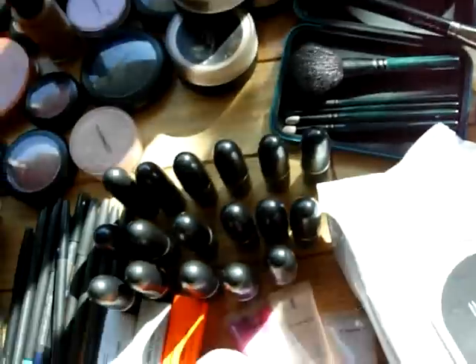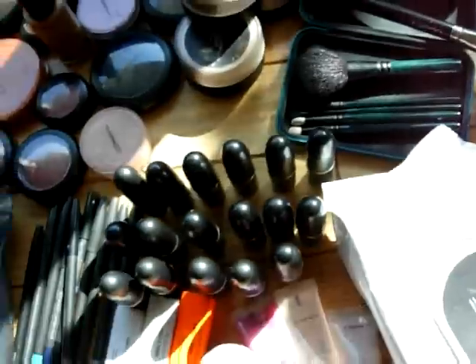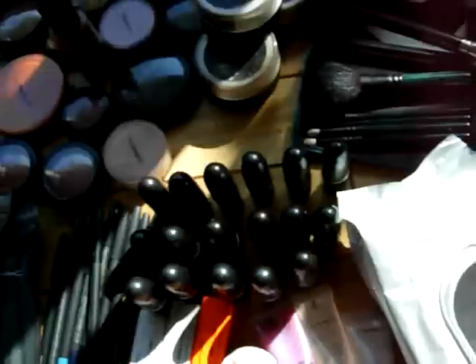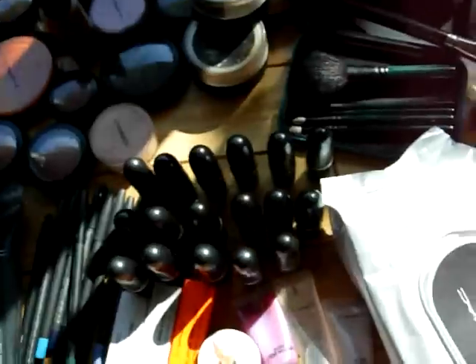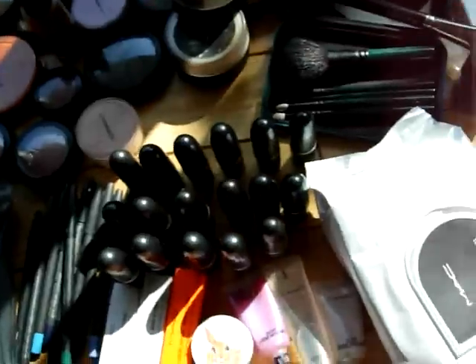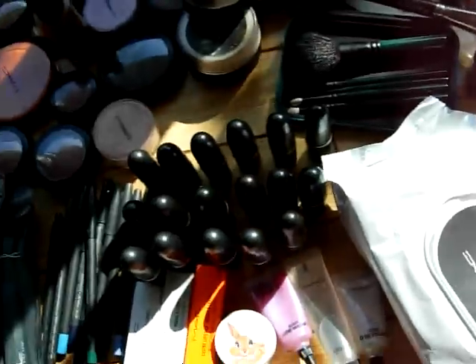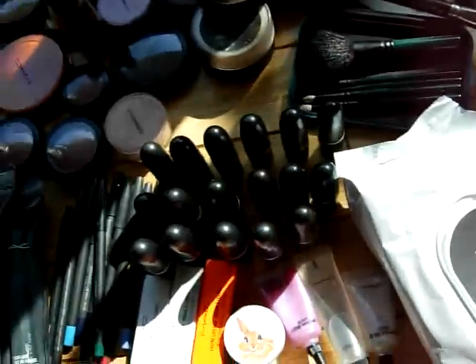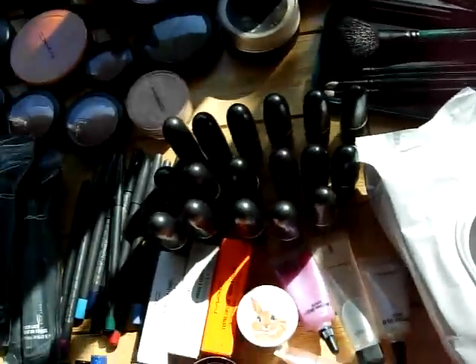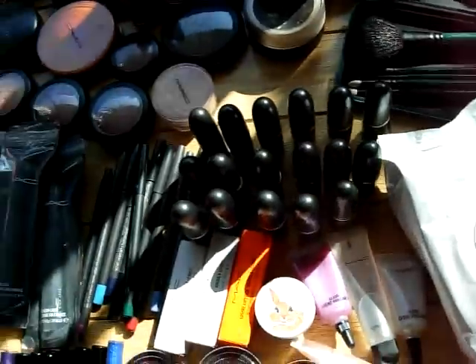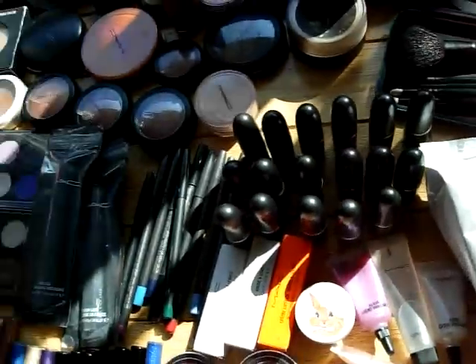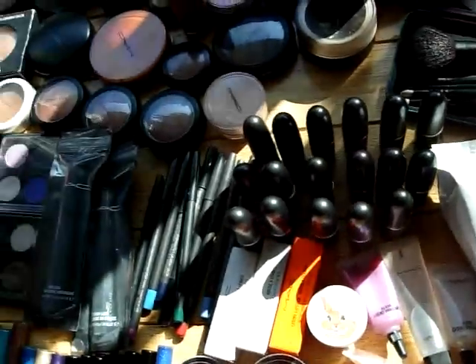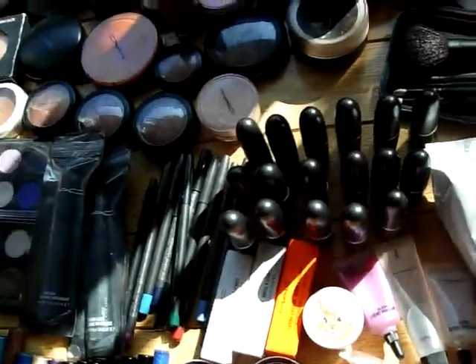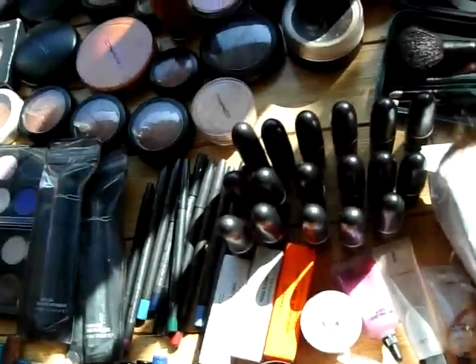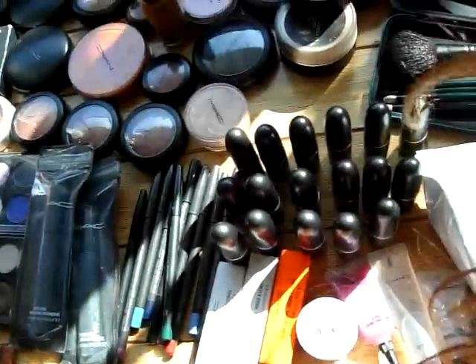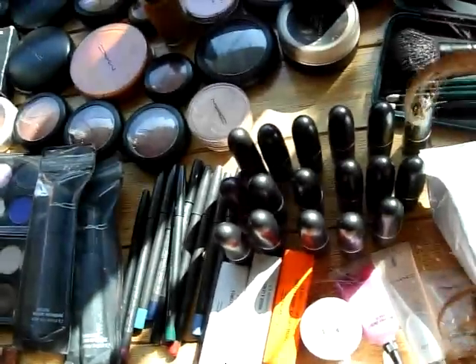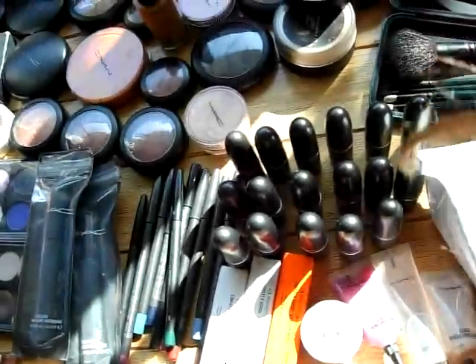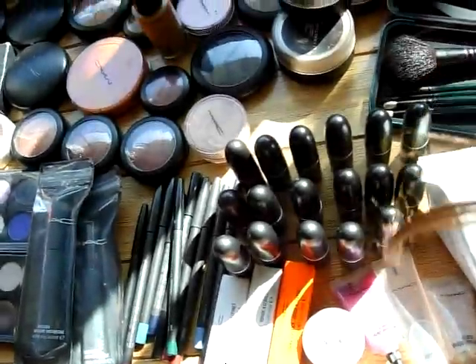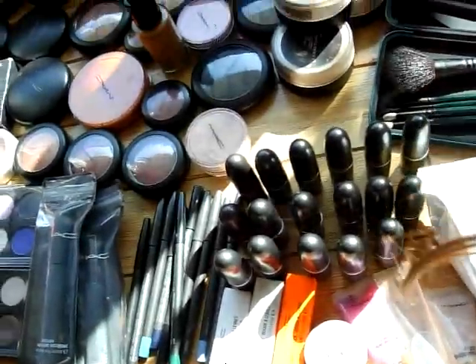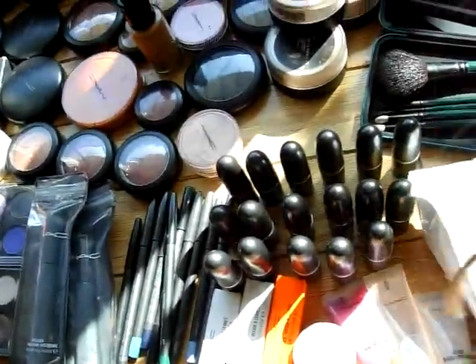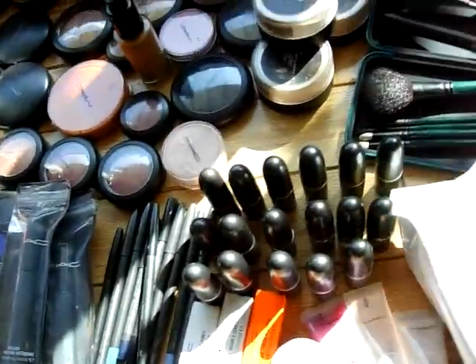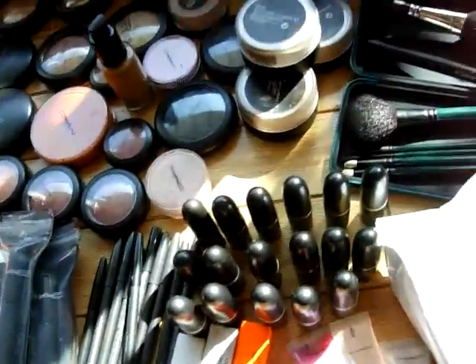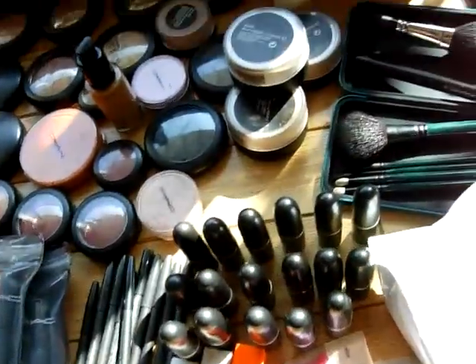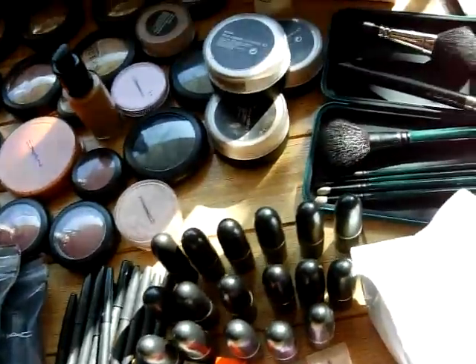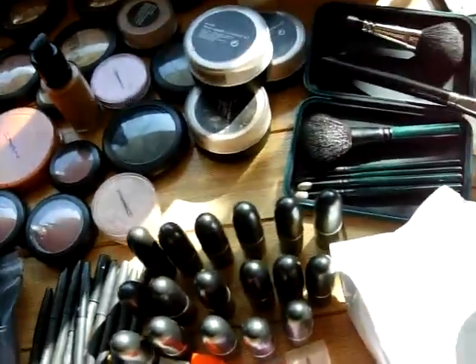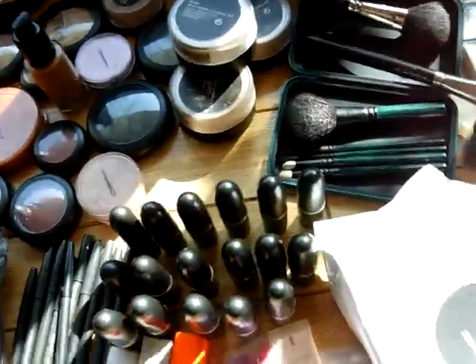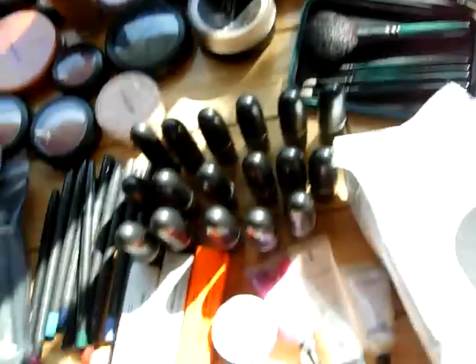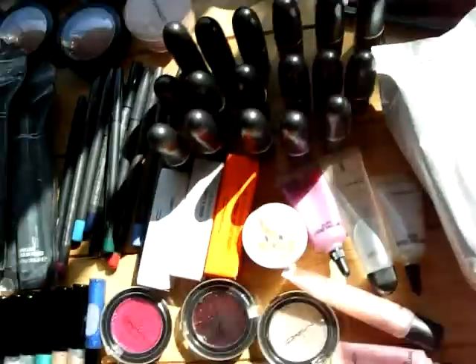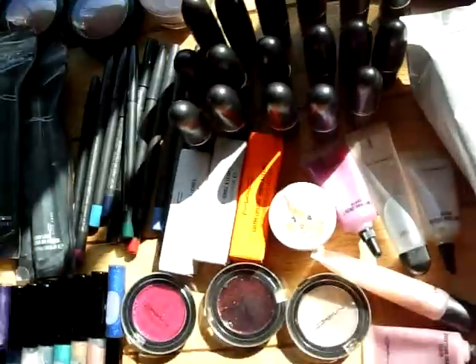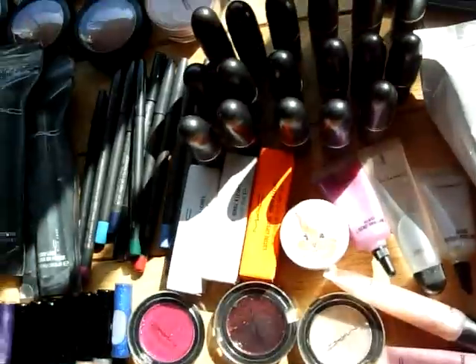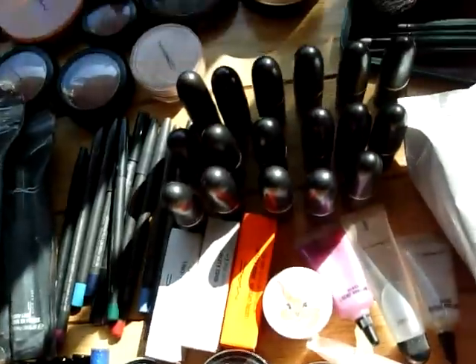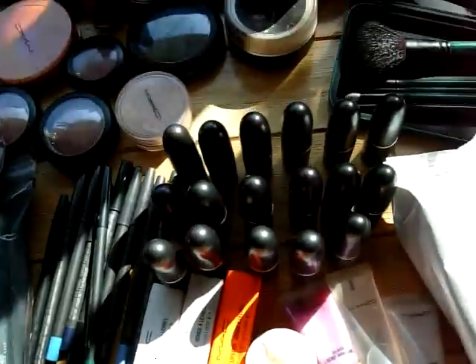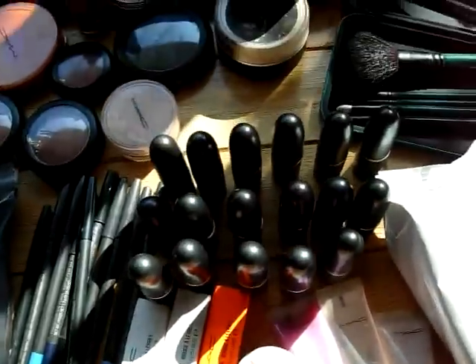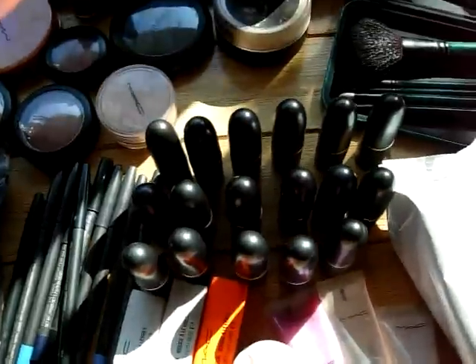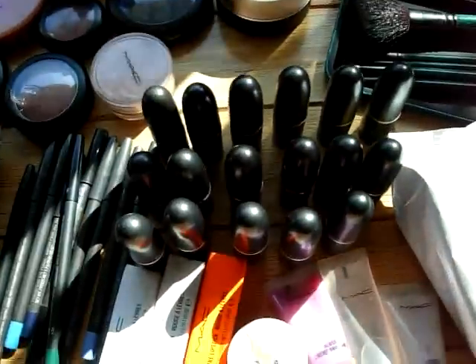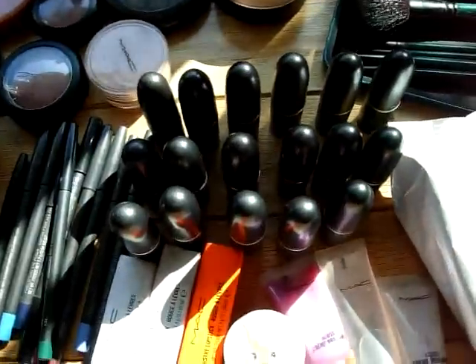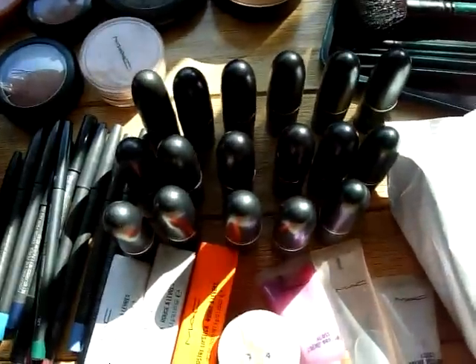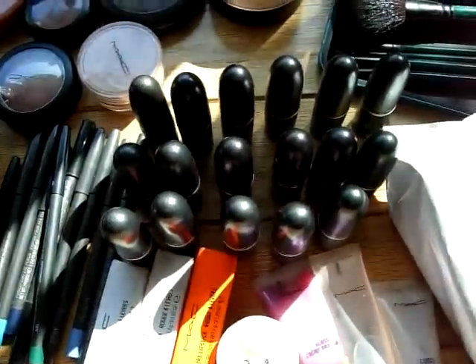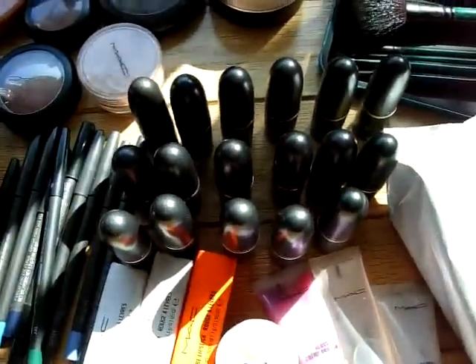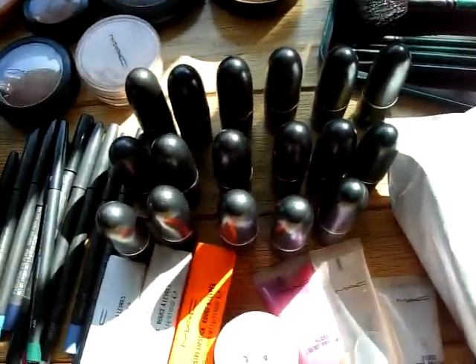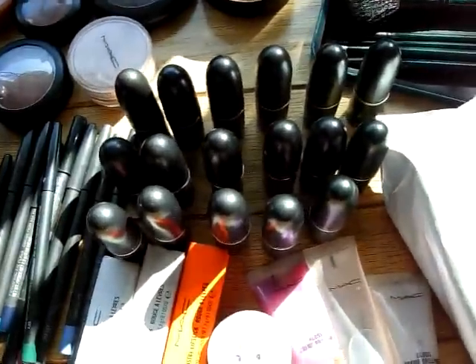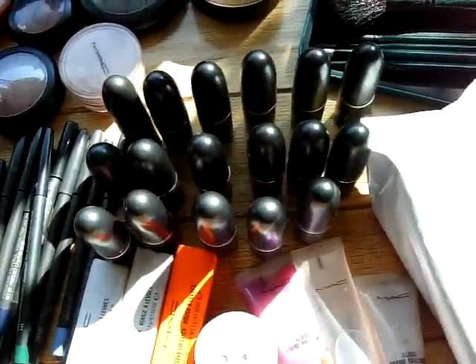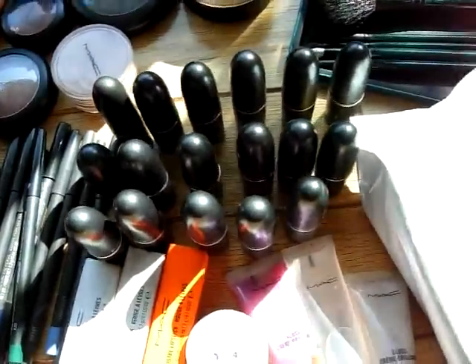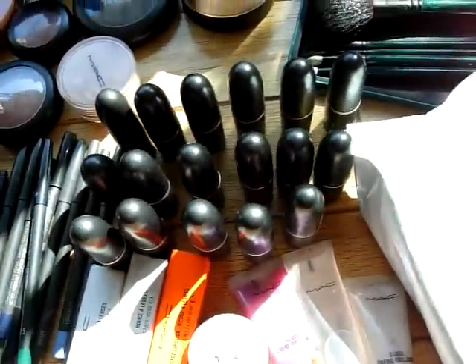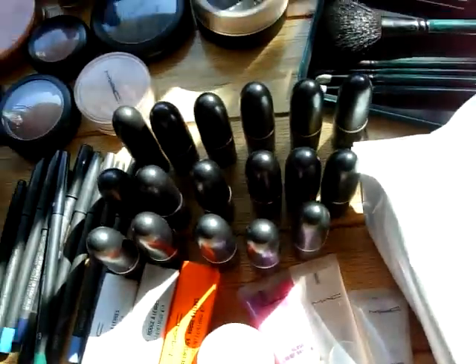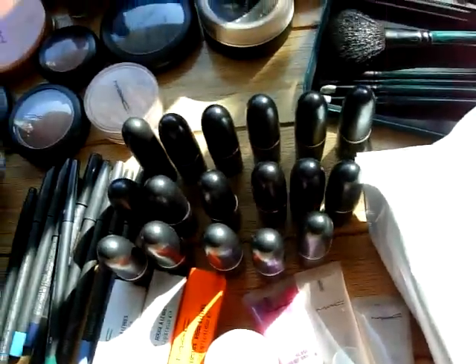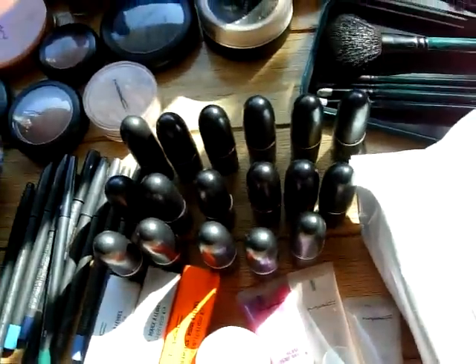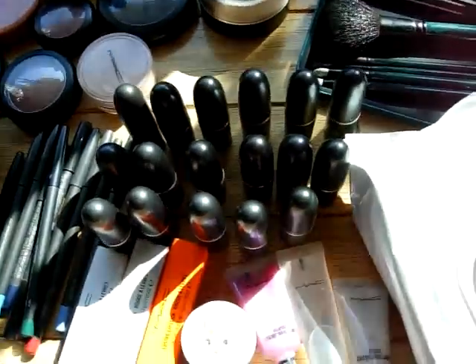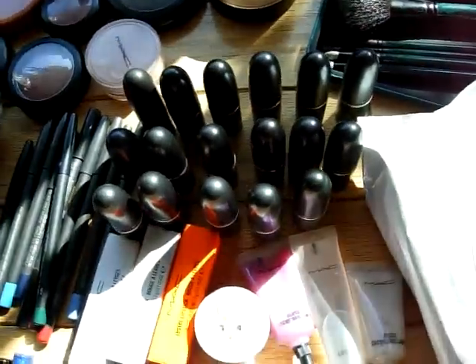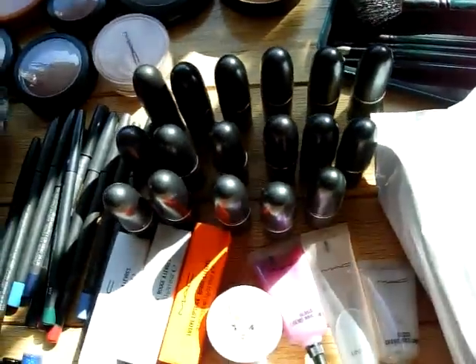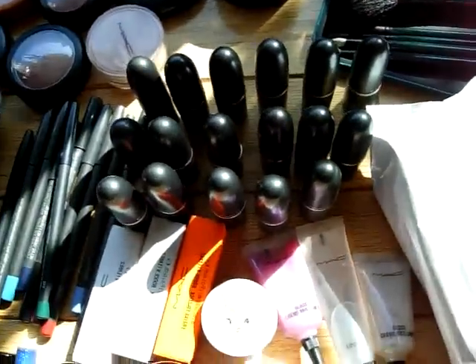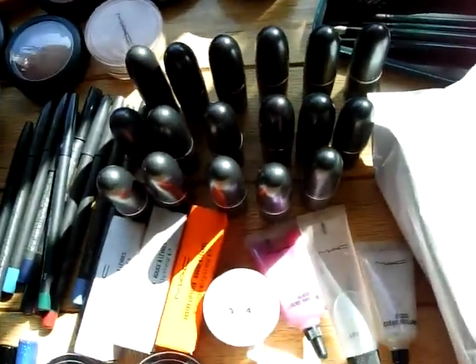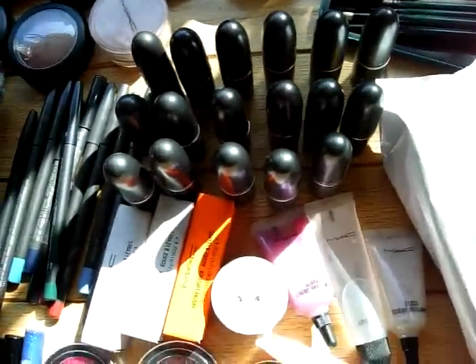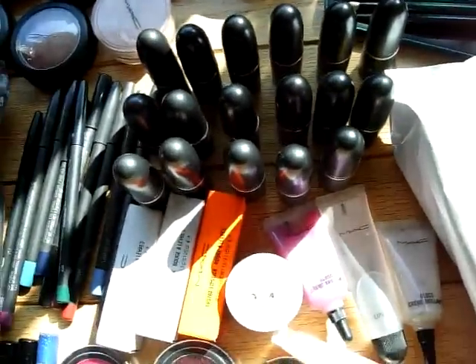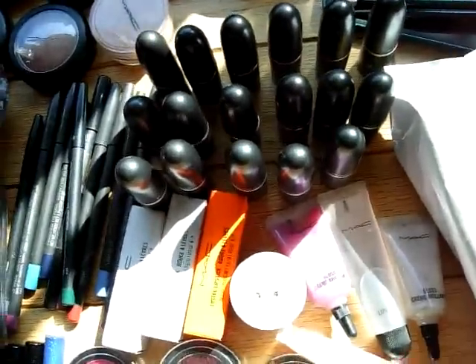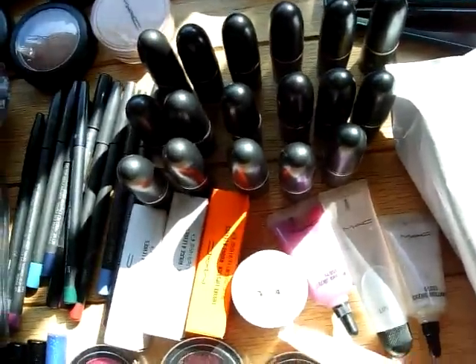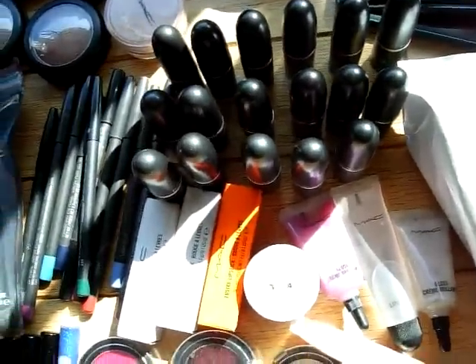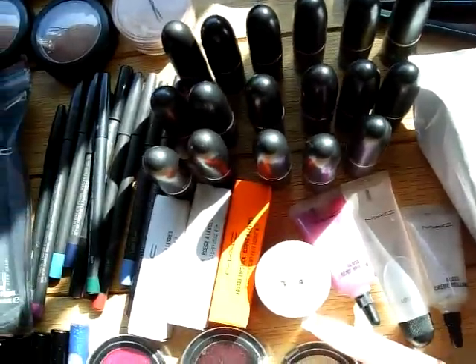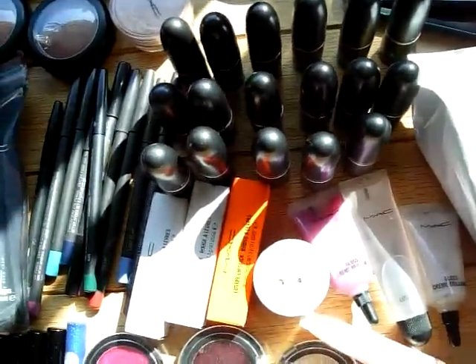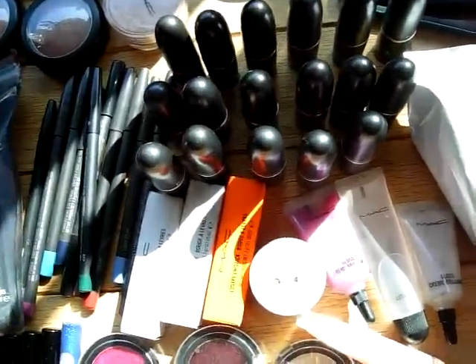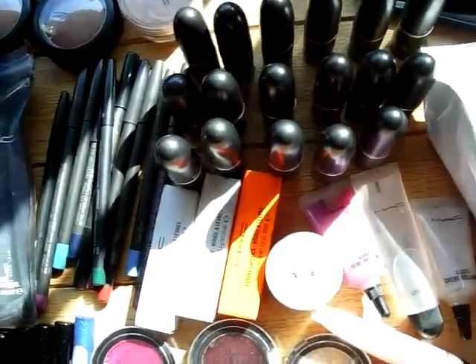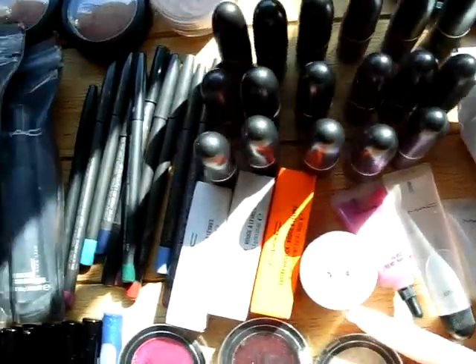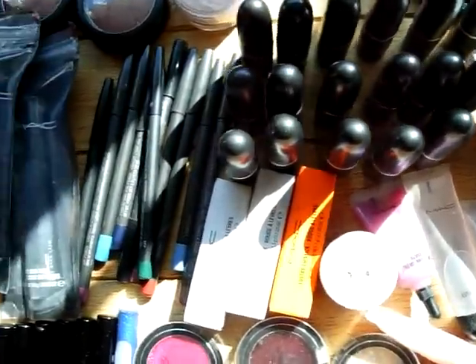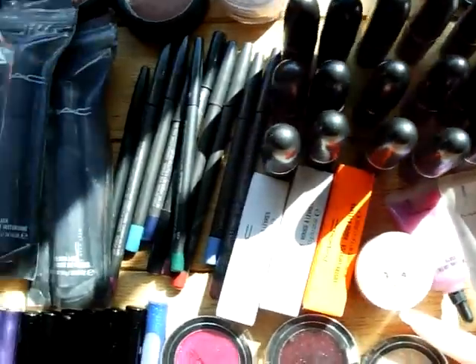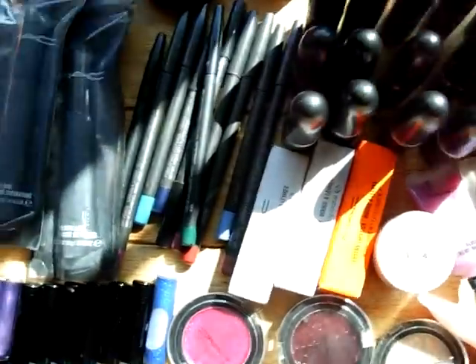My lipsticks — I think I have way too many for someone who doesn't like lipstick. Also an impulse buy.